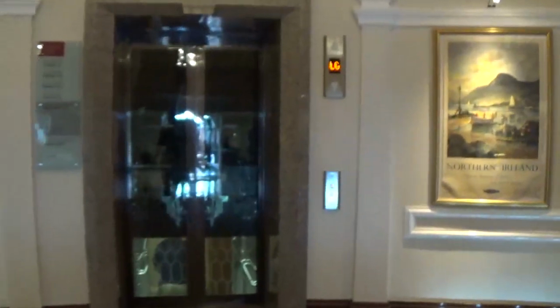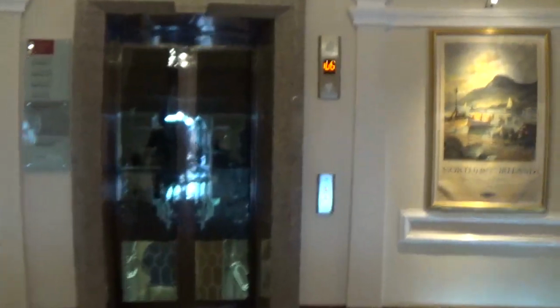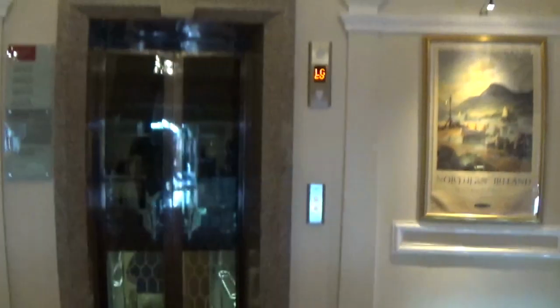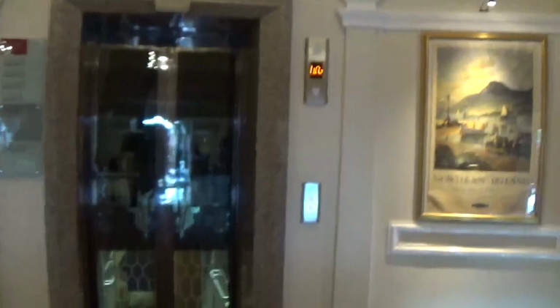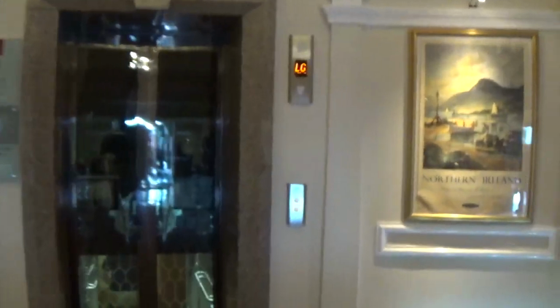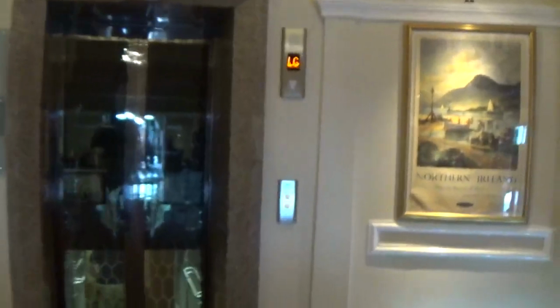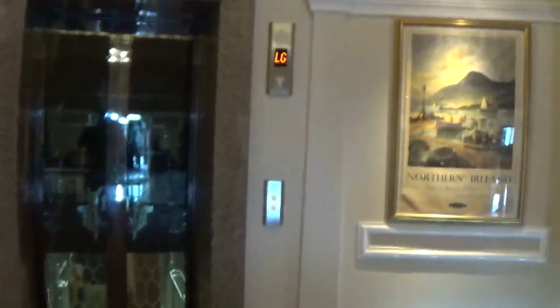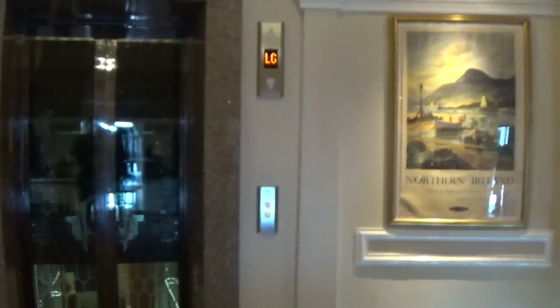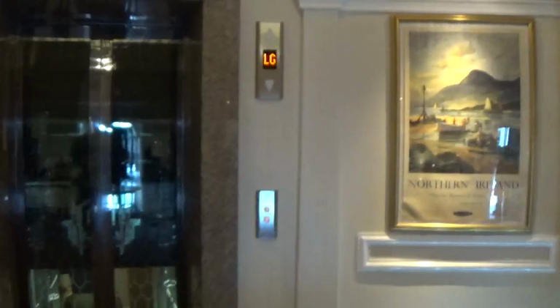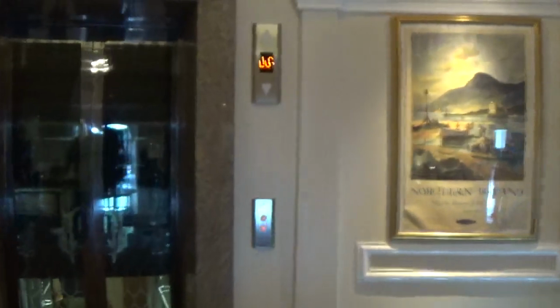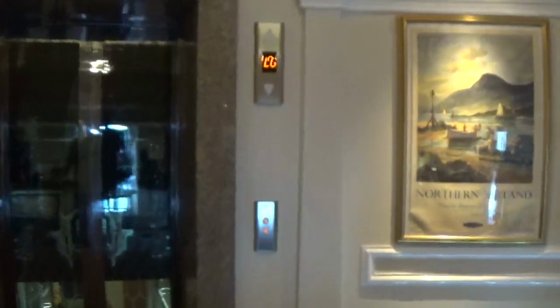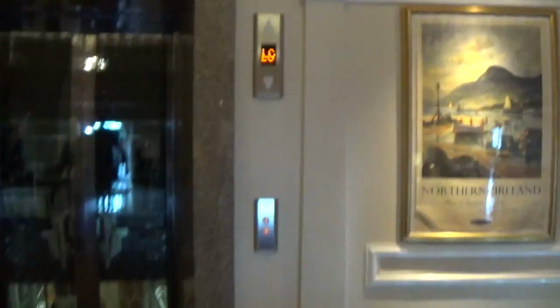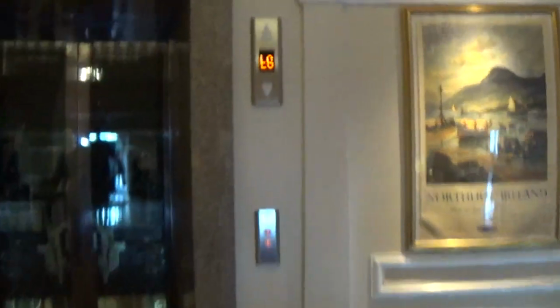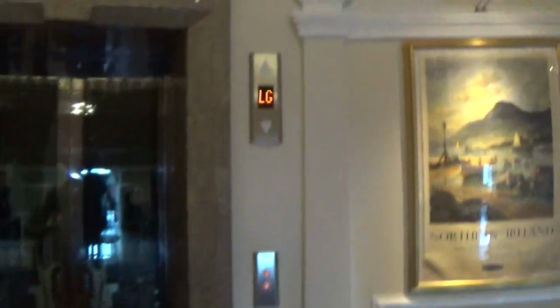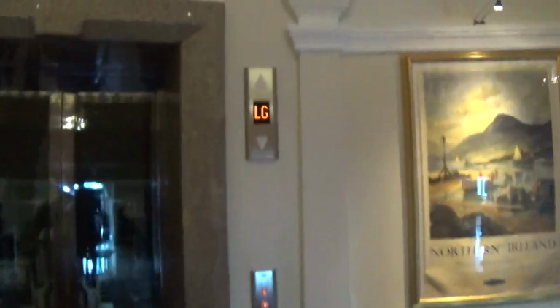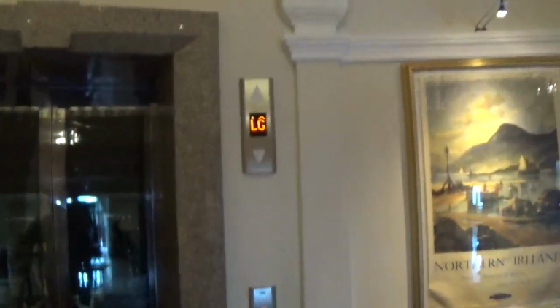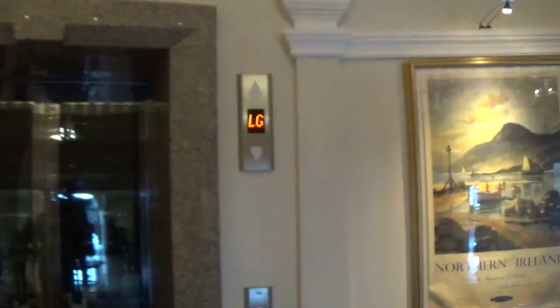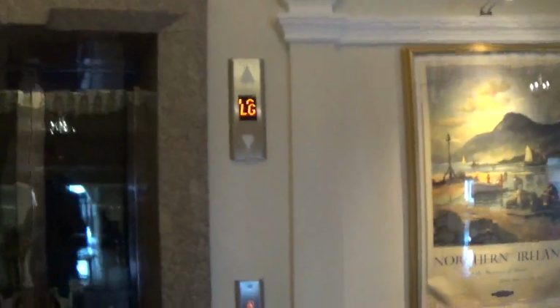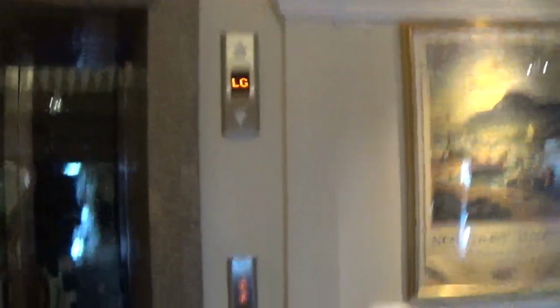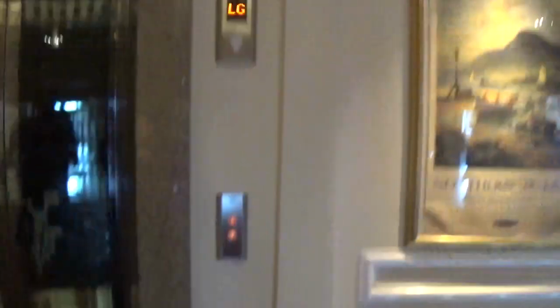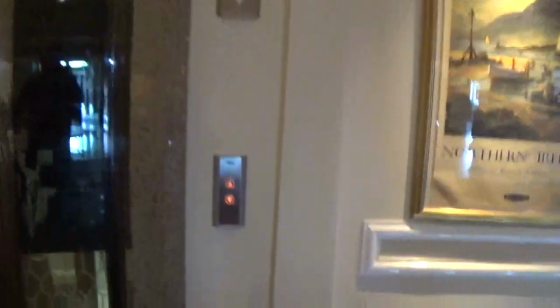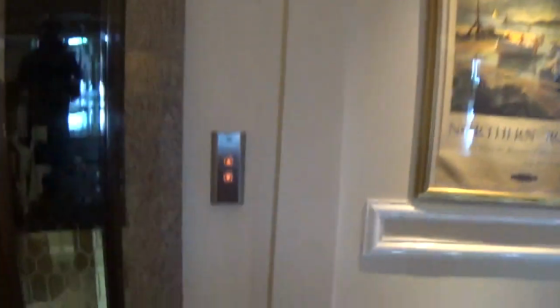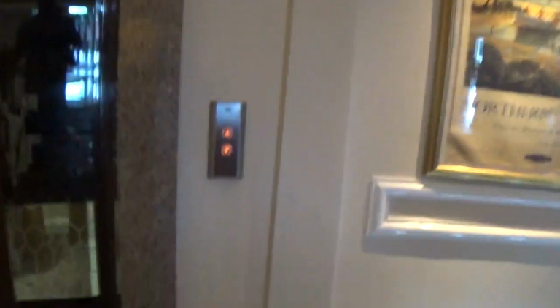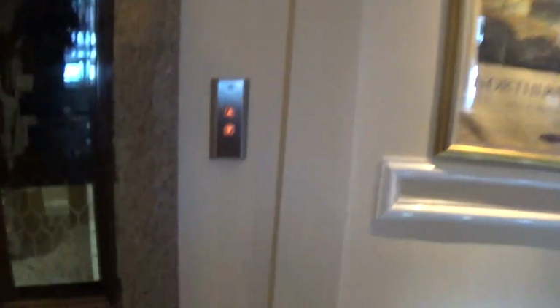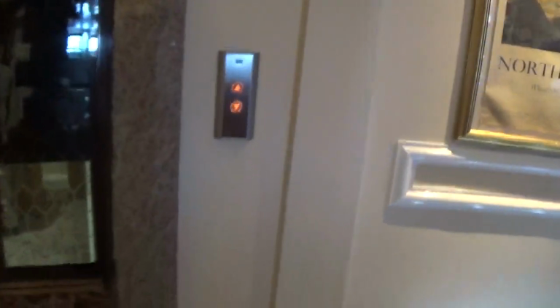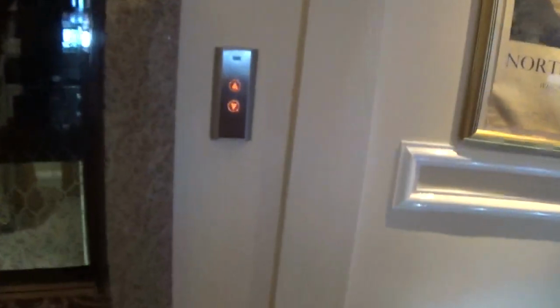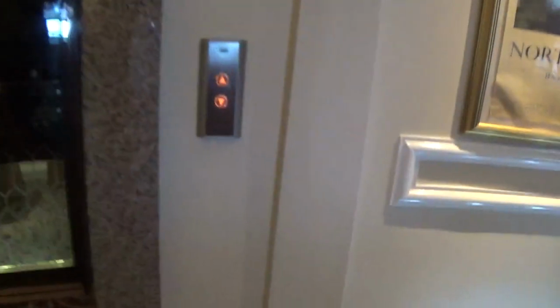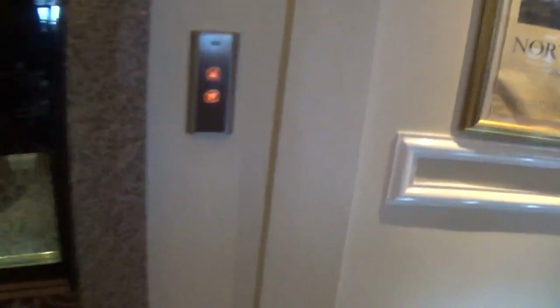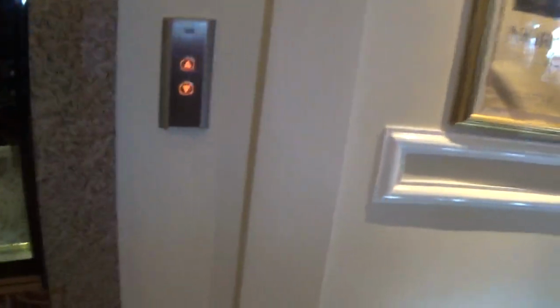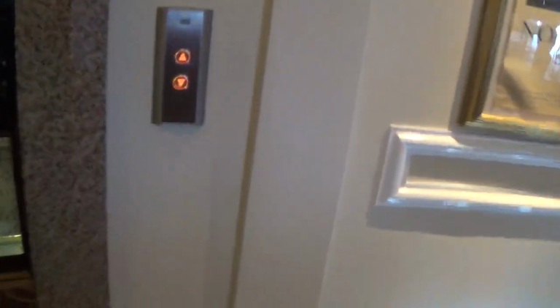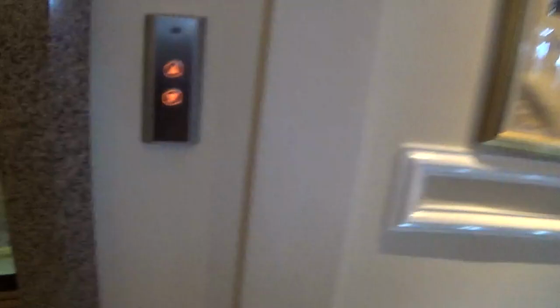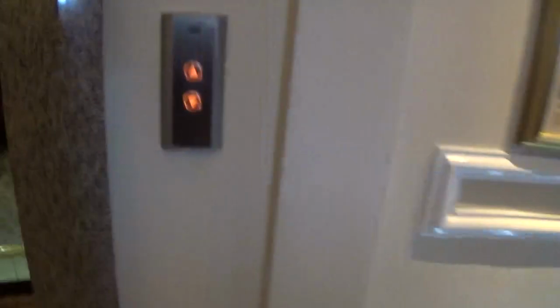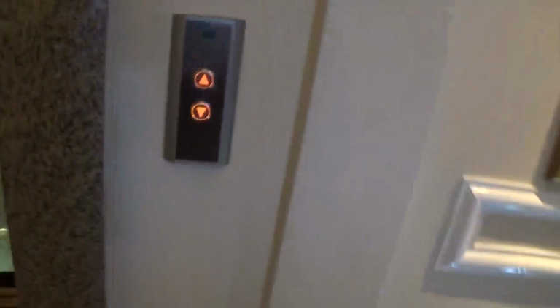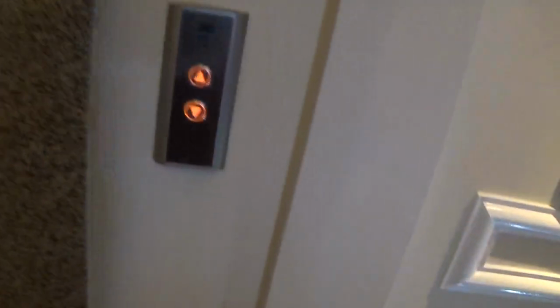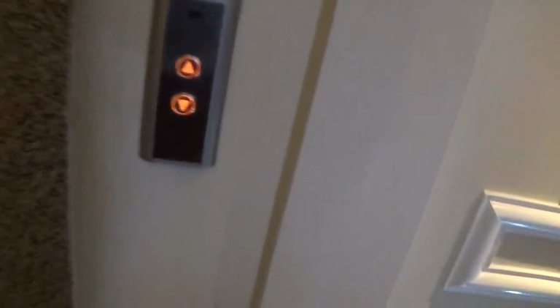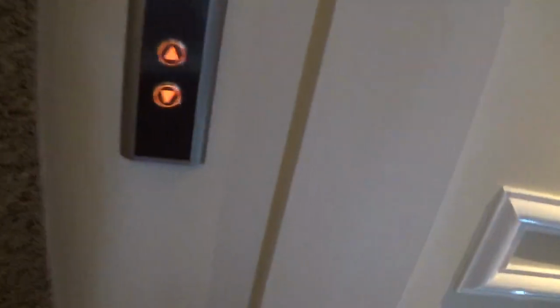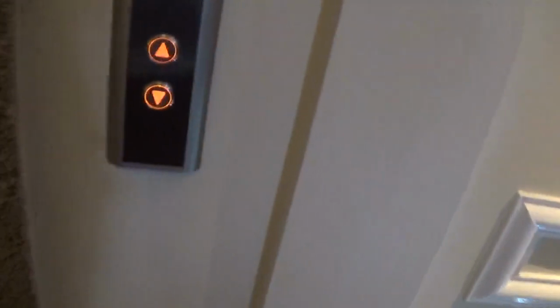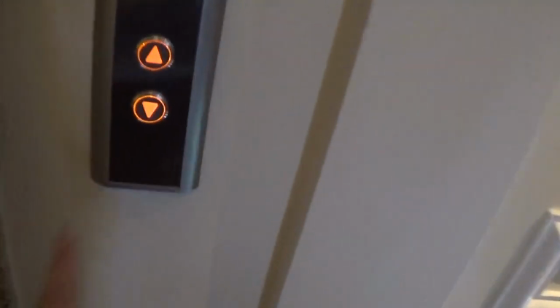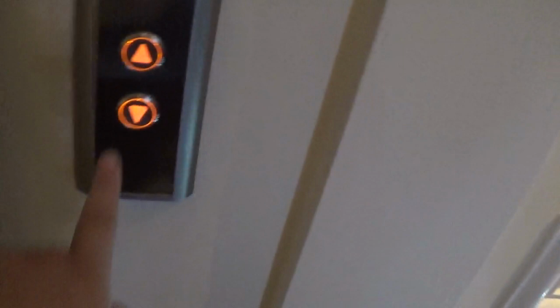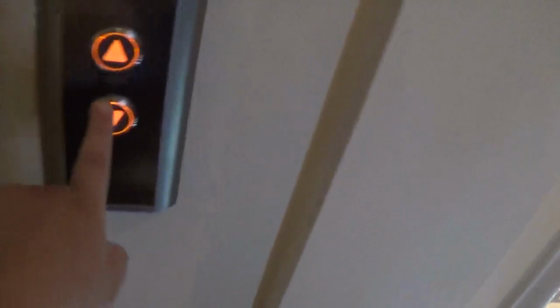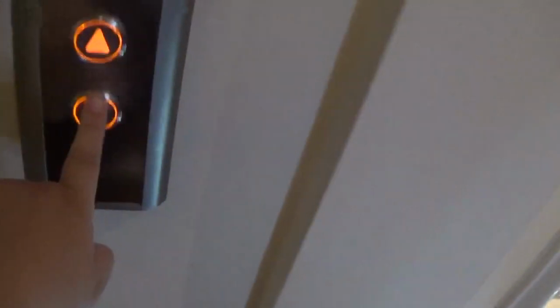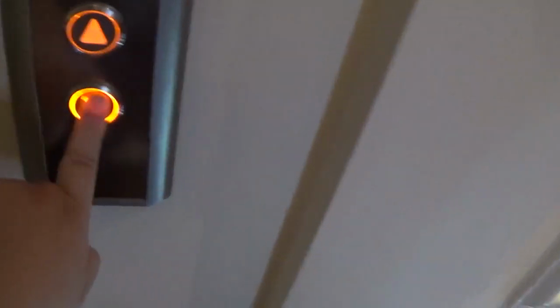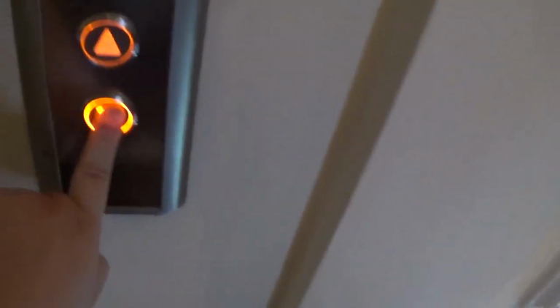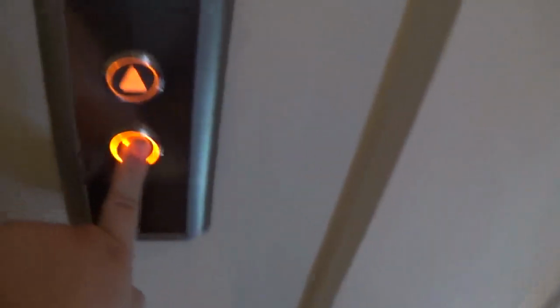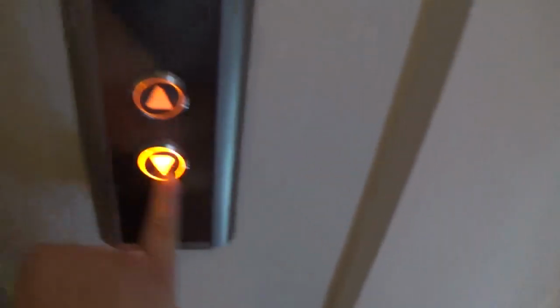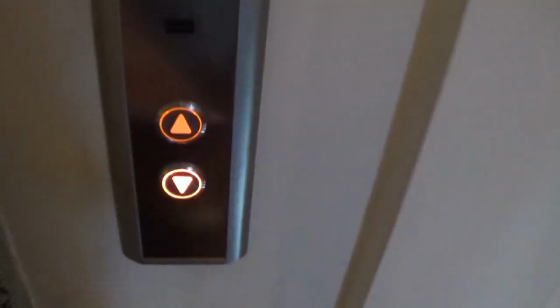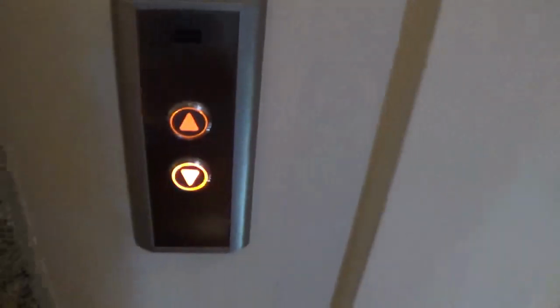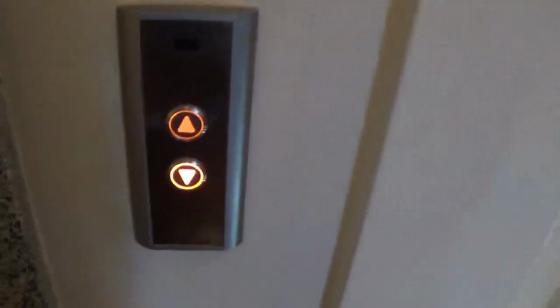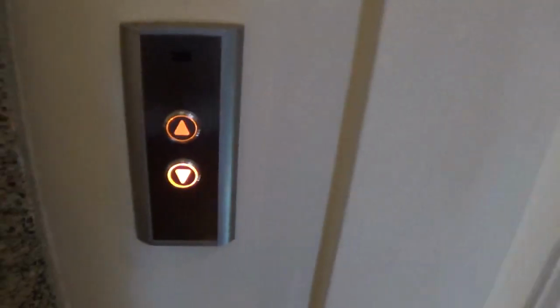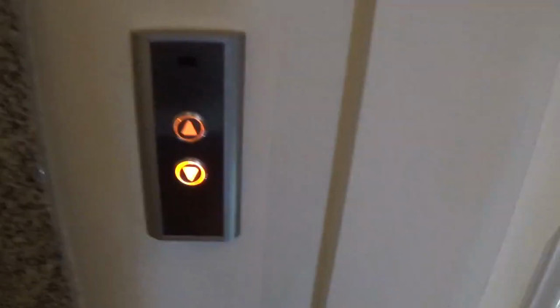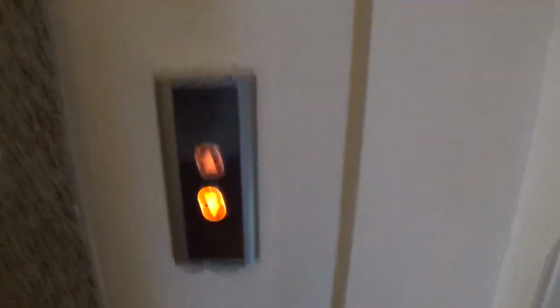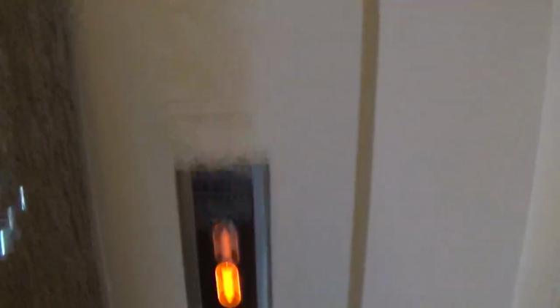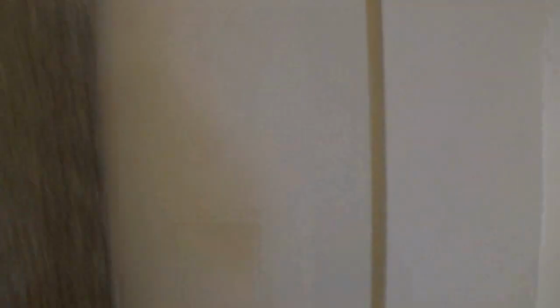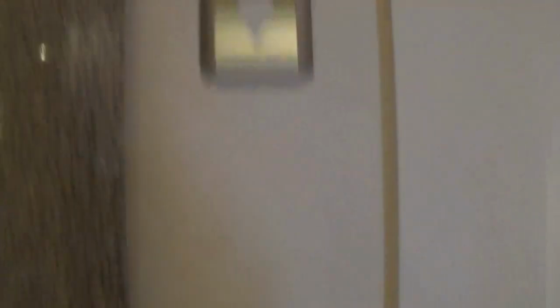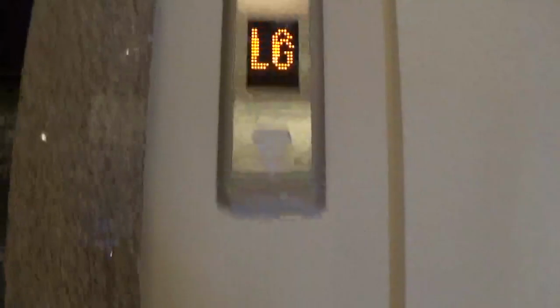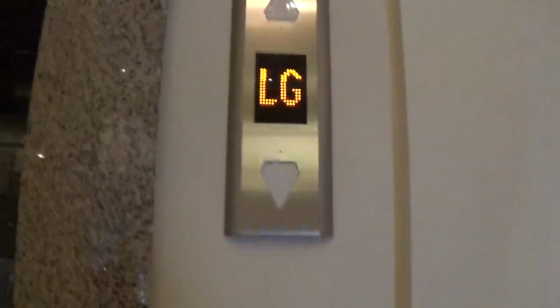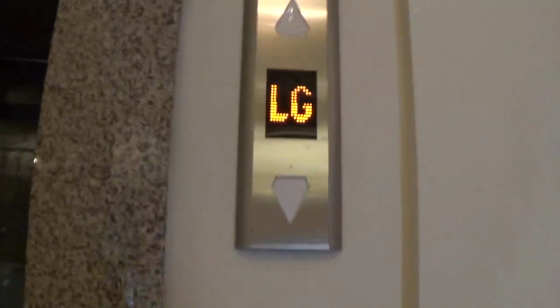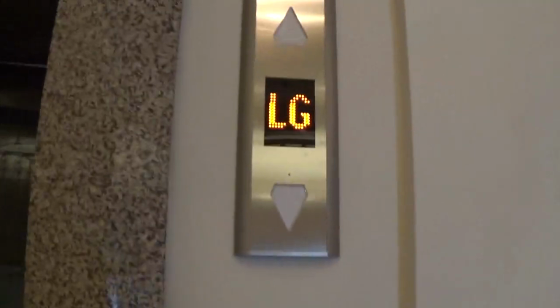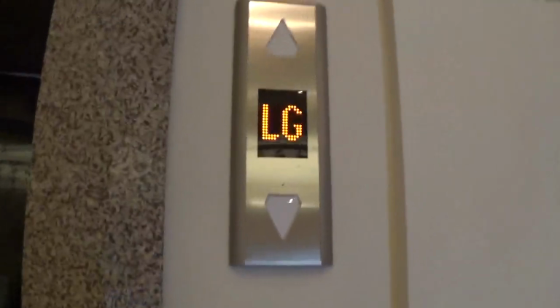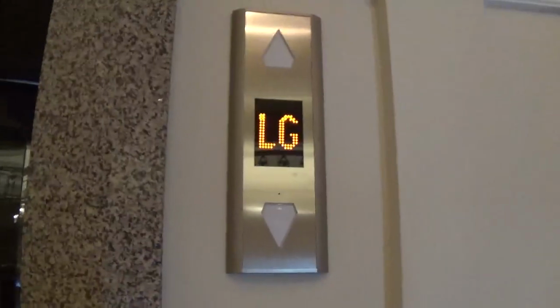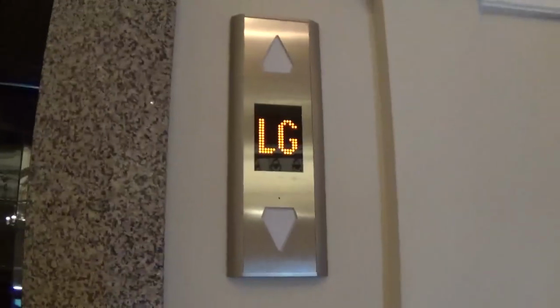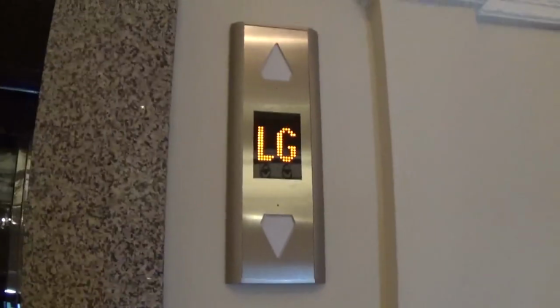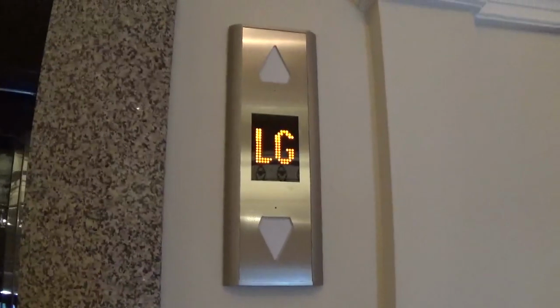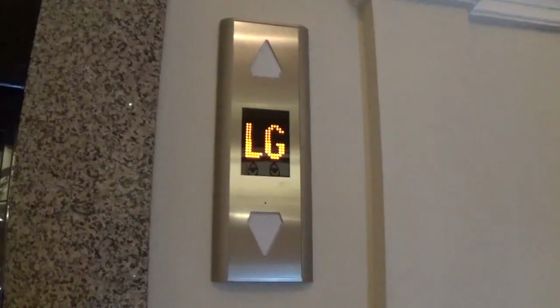This is the elevator at the Sleeve-Dotted Hotel, U Castle. It's a Kone model space. Start from the down level.